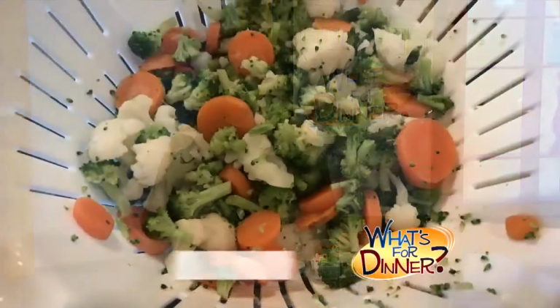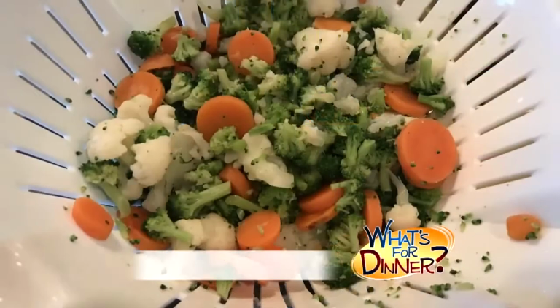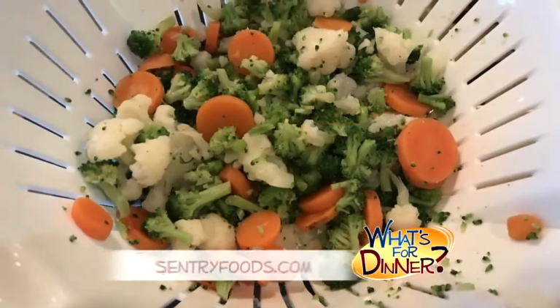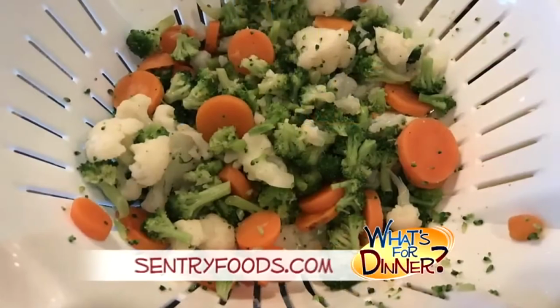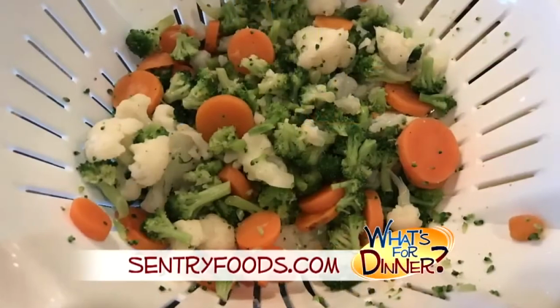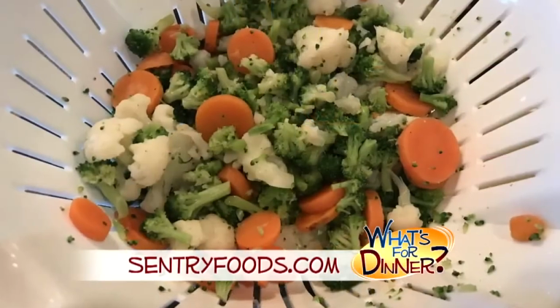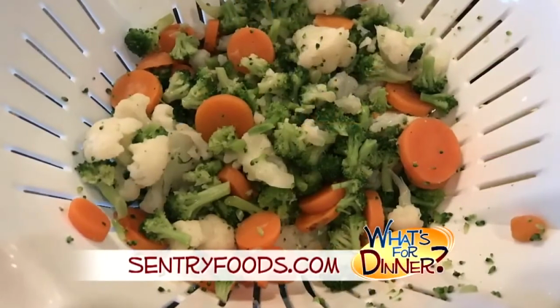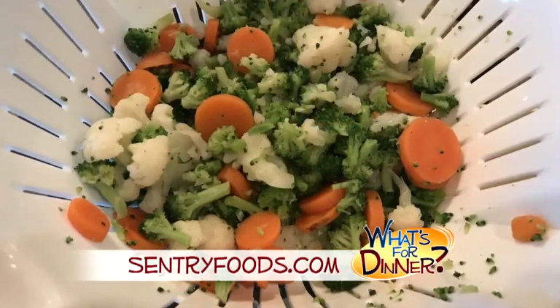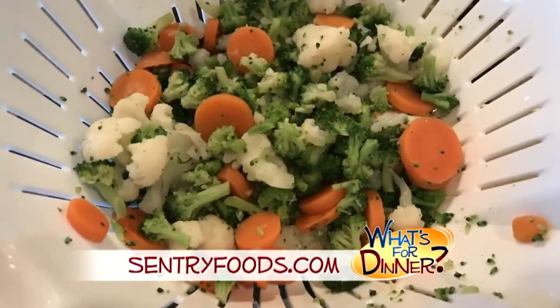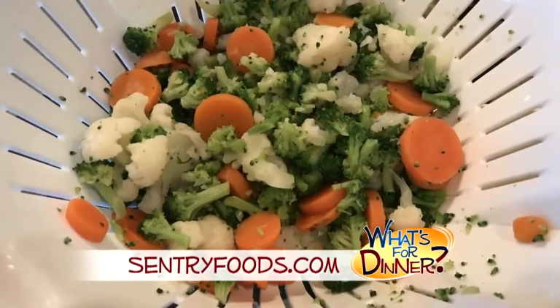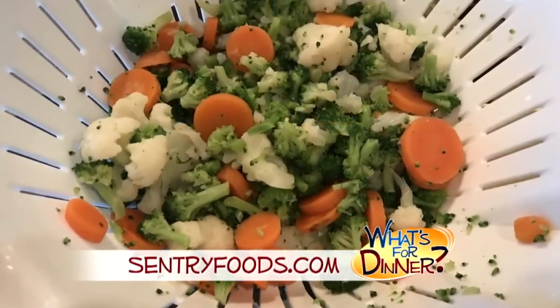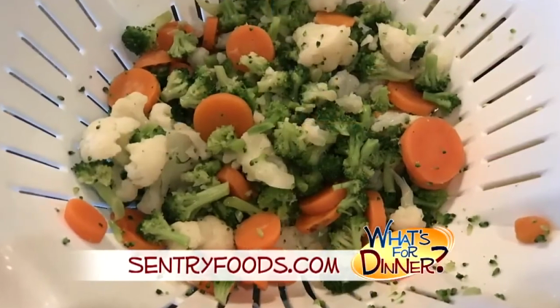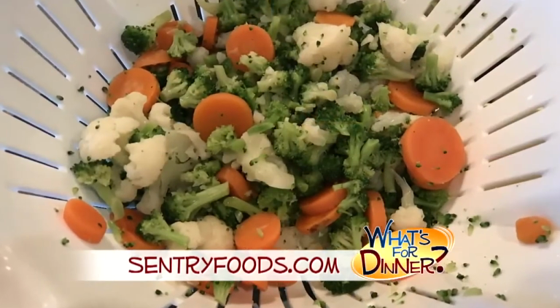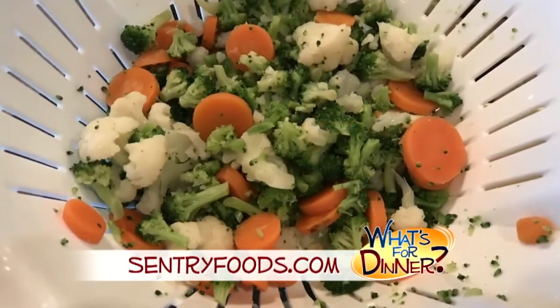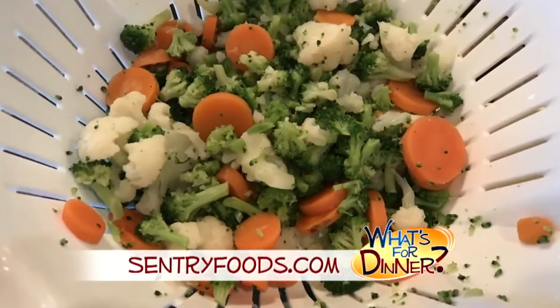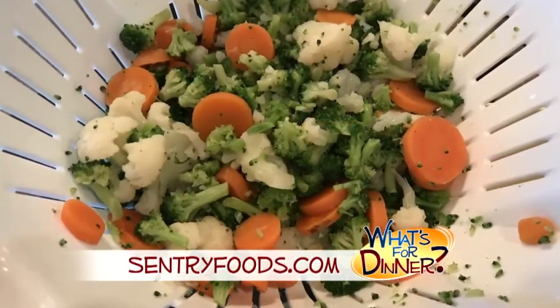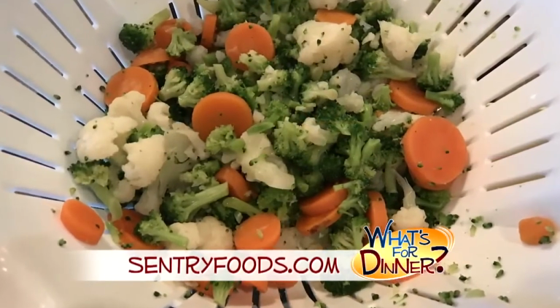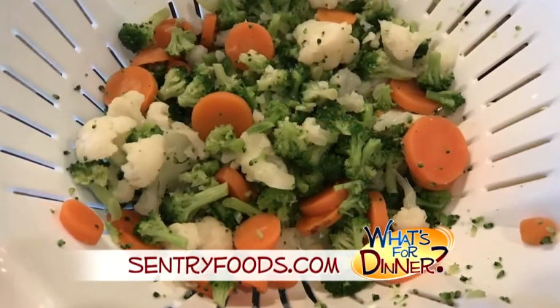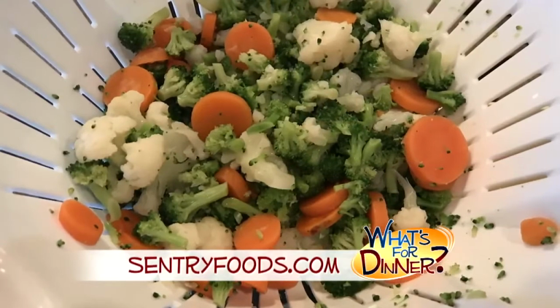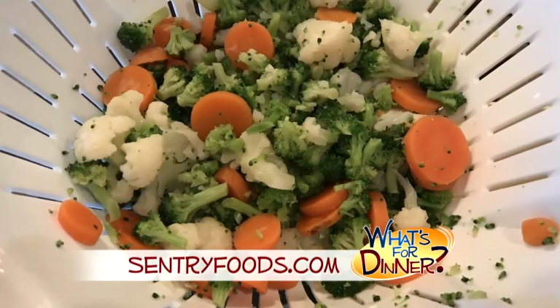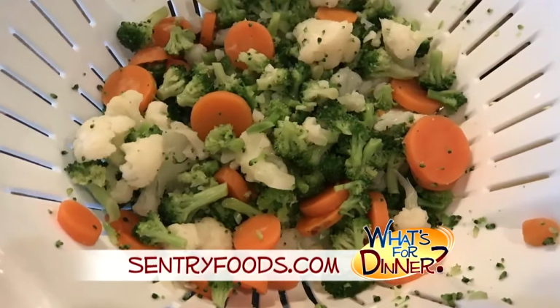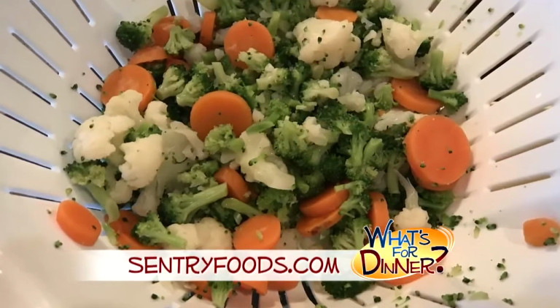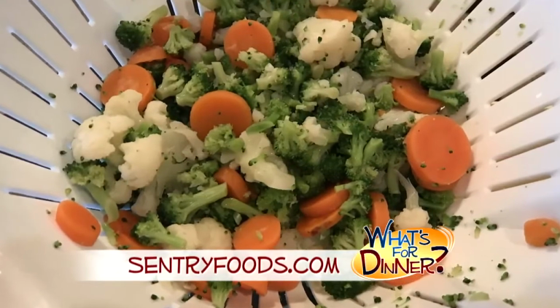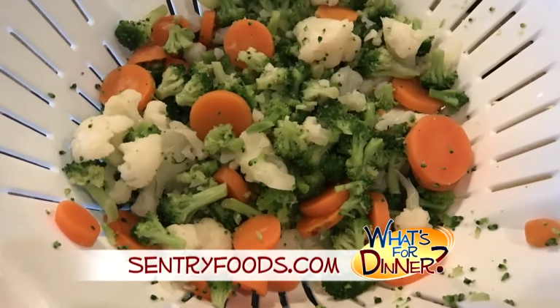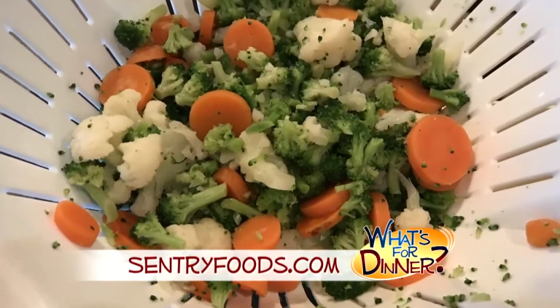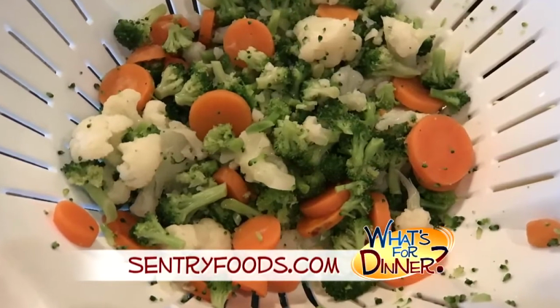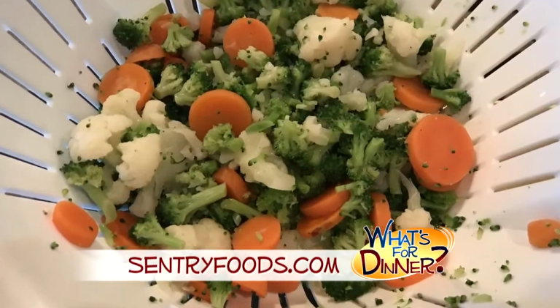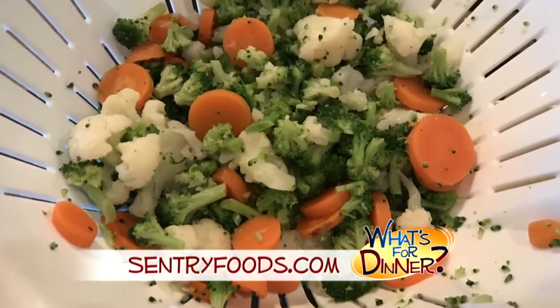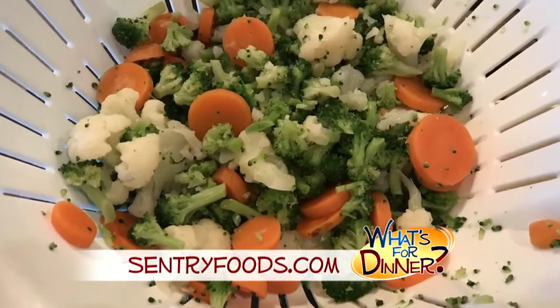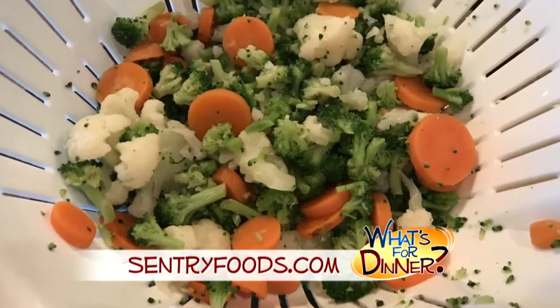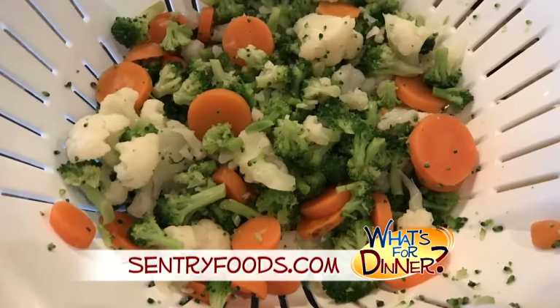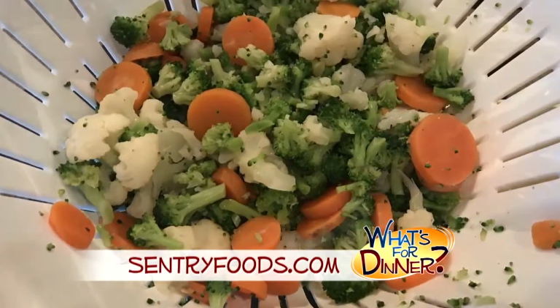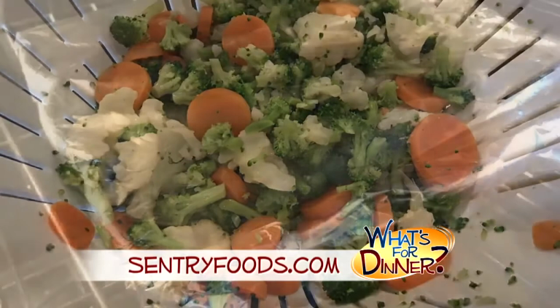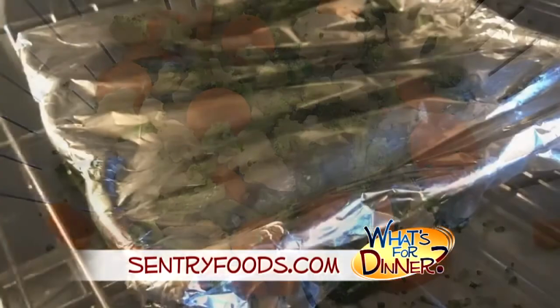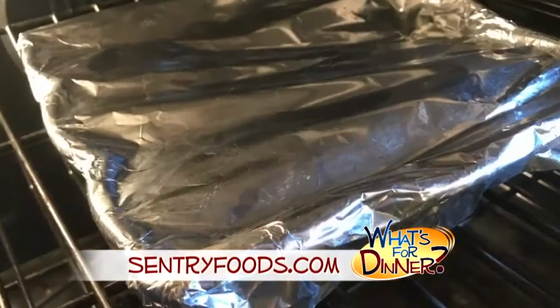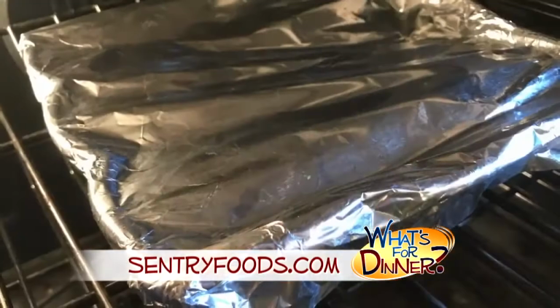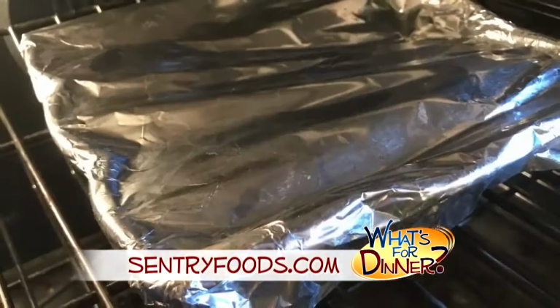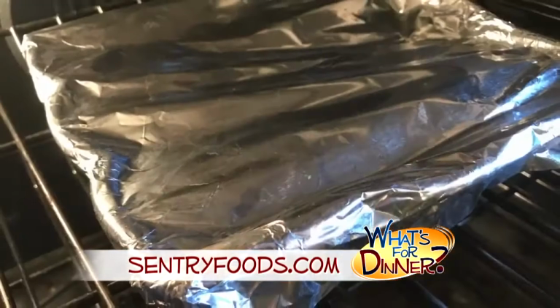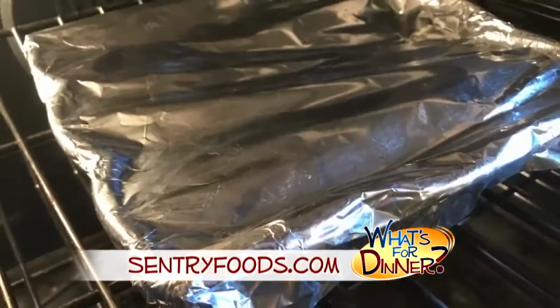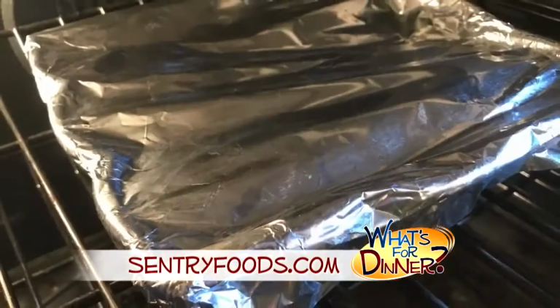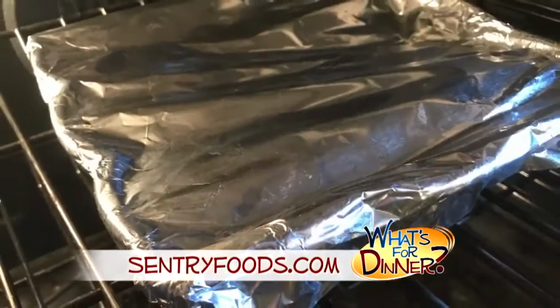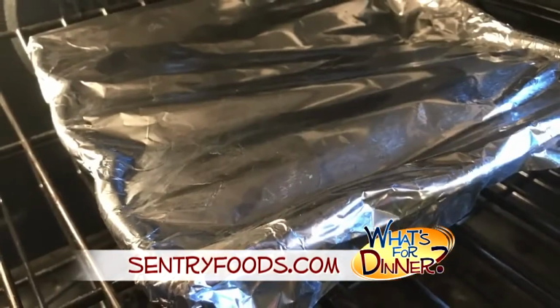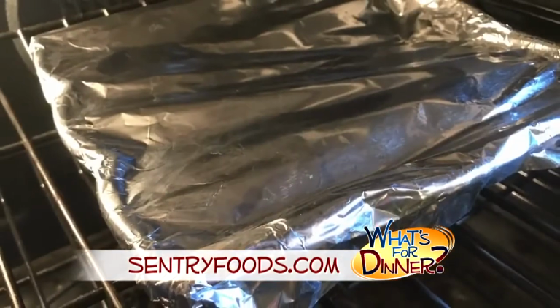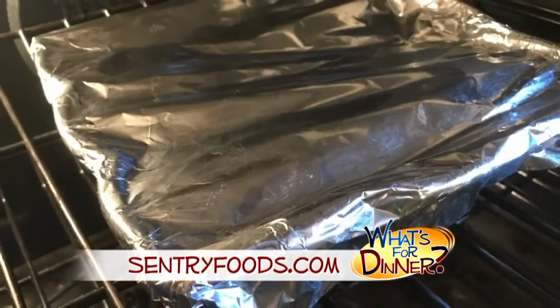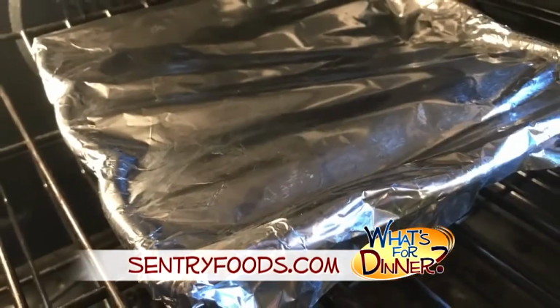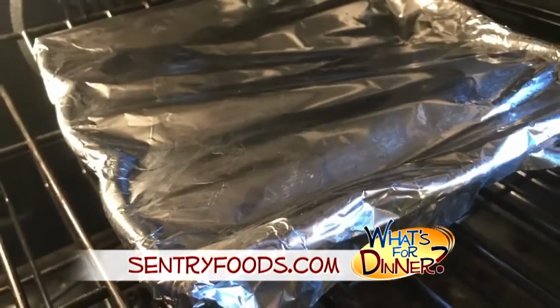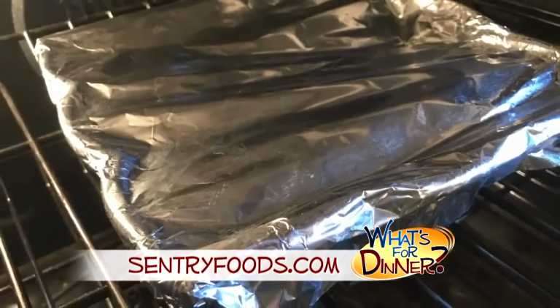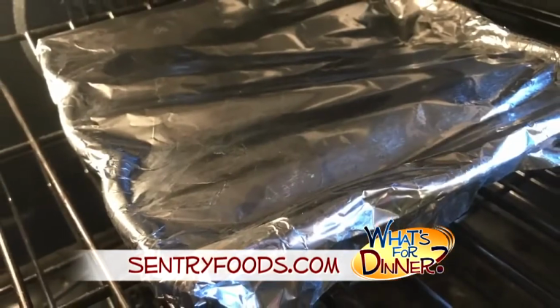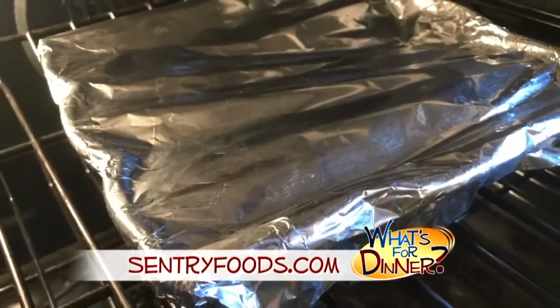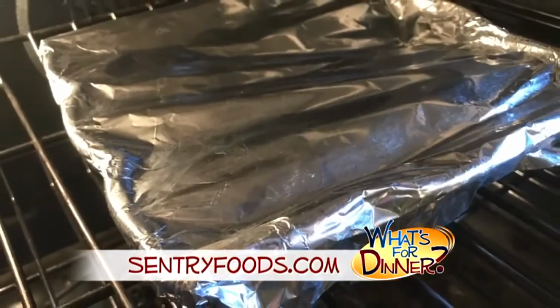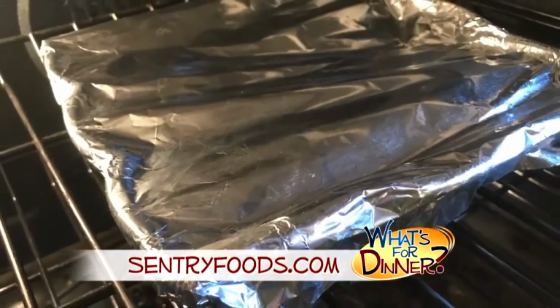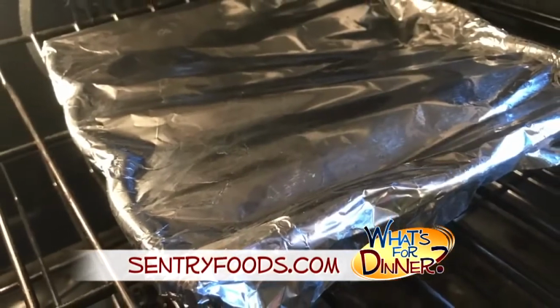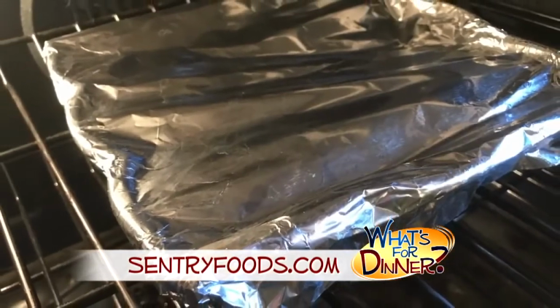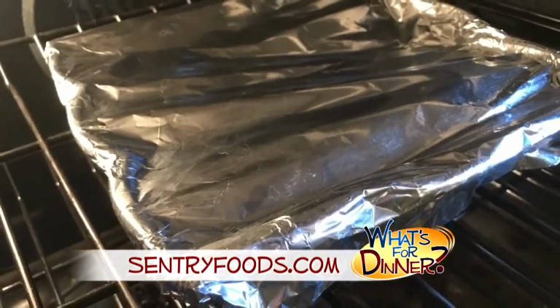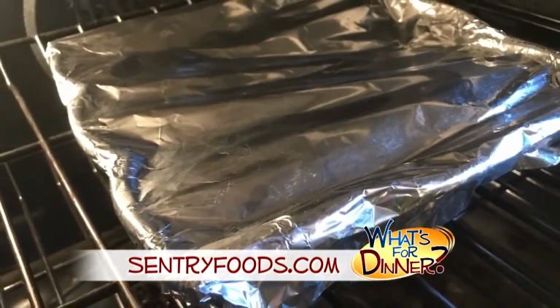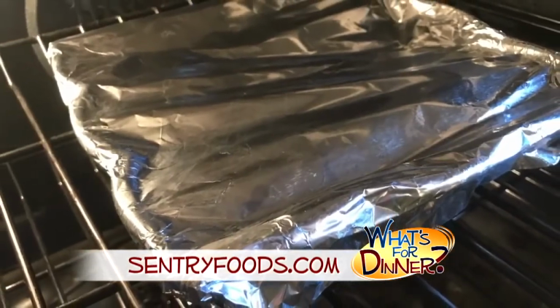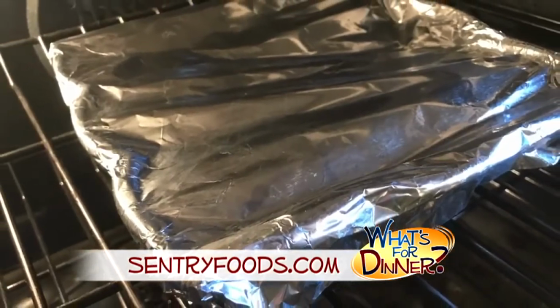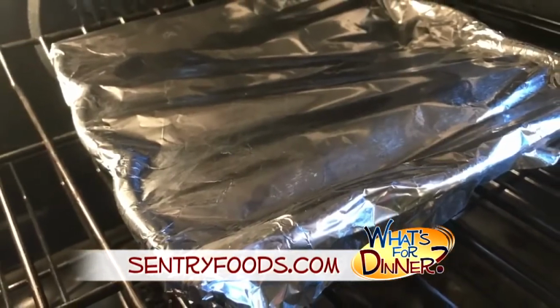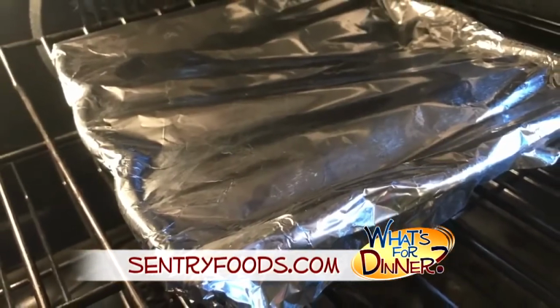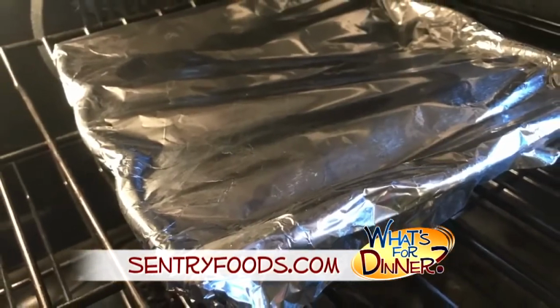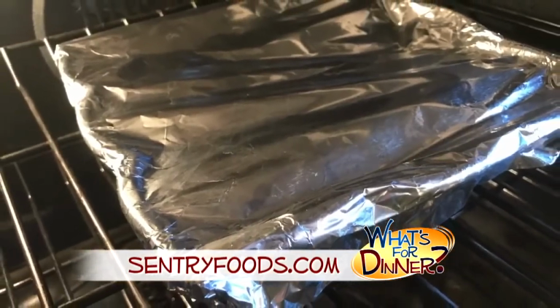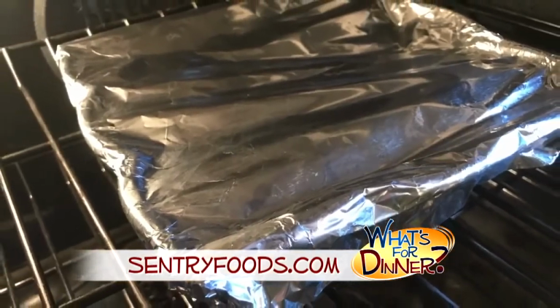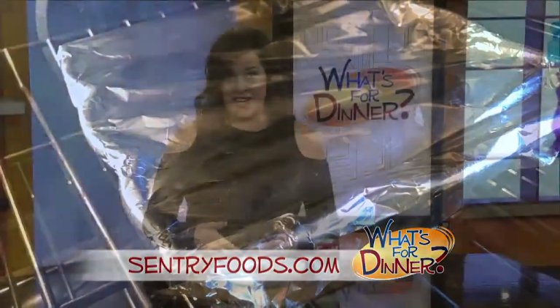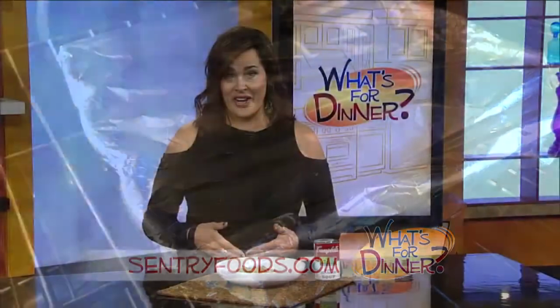A combination like broccoli, cauliflower, and carrots works perfect. Cover the casserole and bake 40 minutes or until the vegetables are tender.